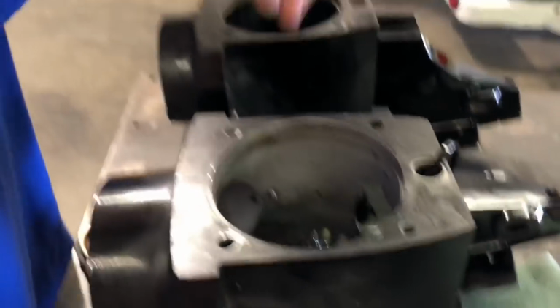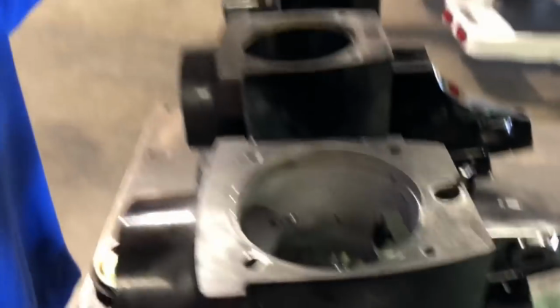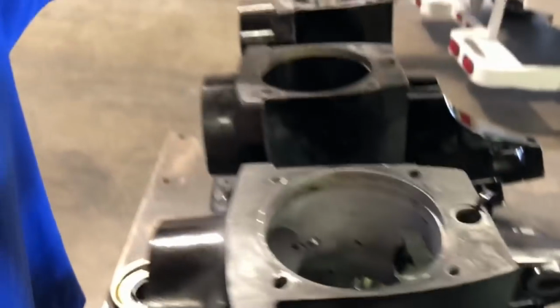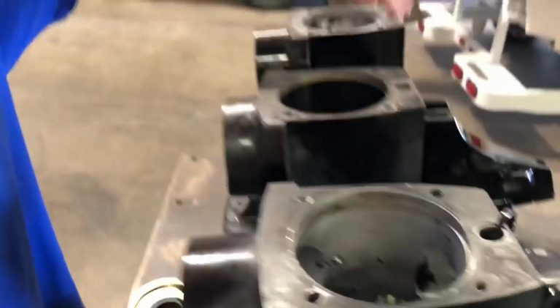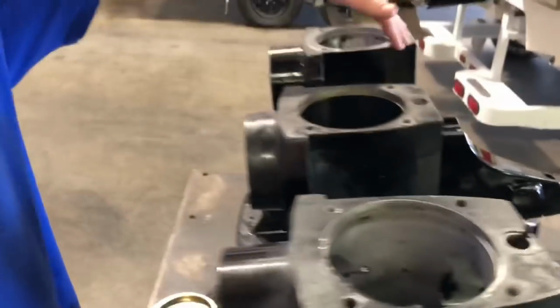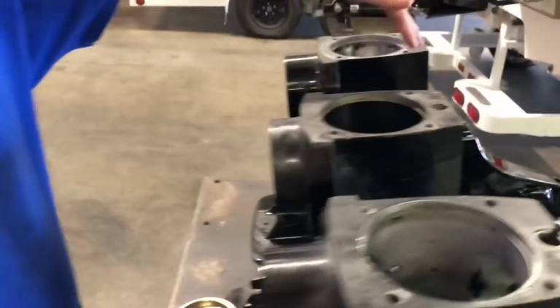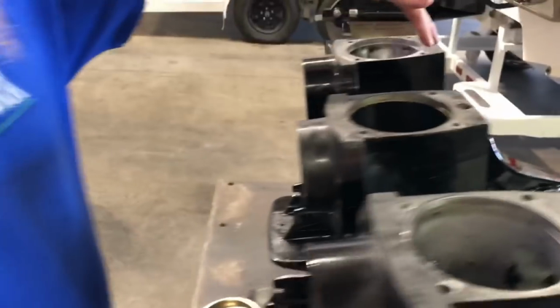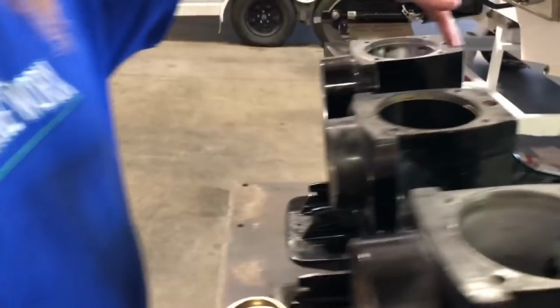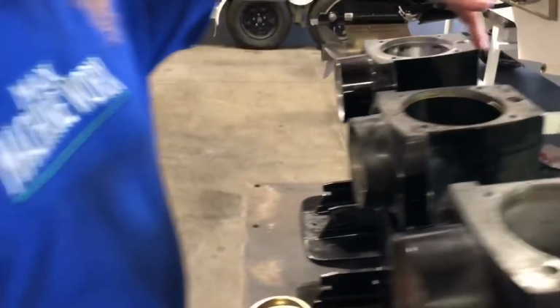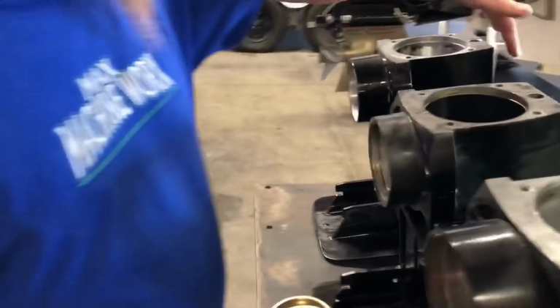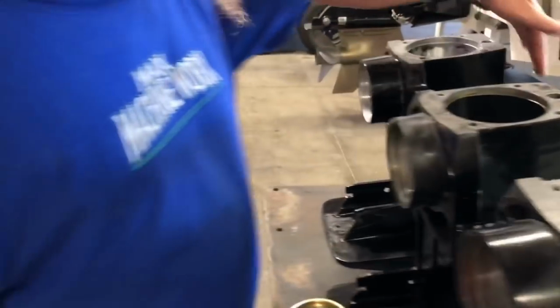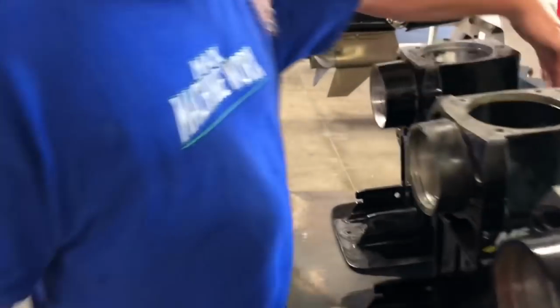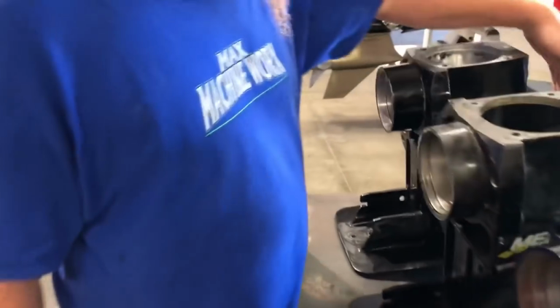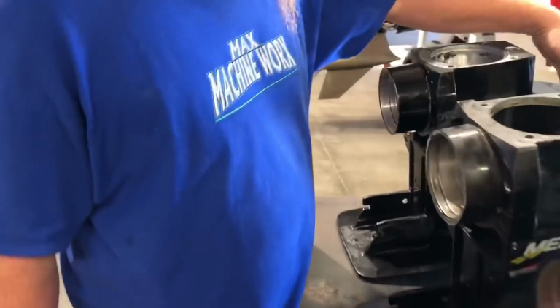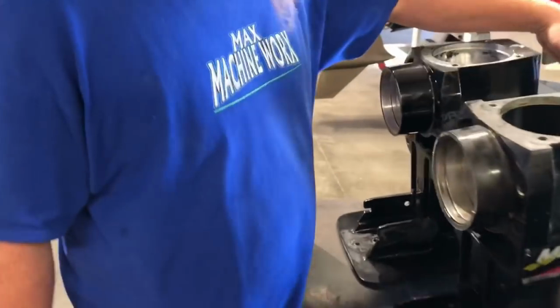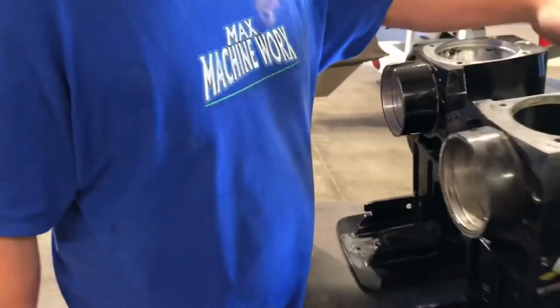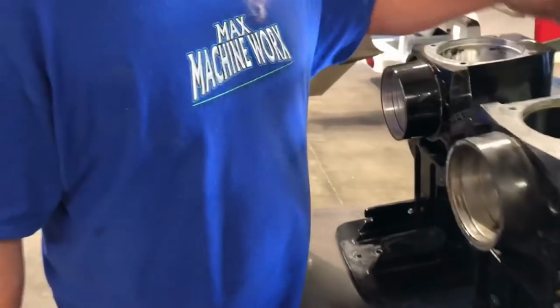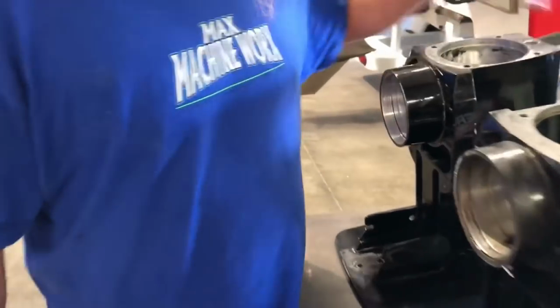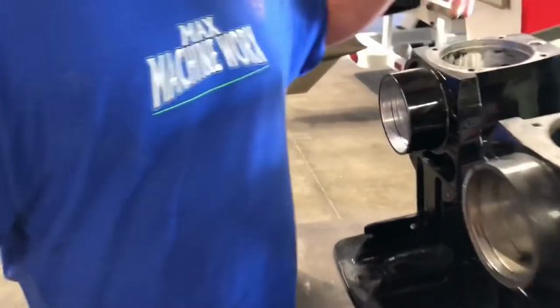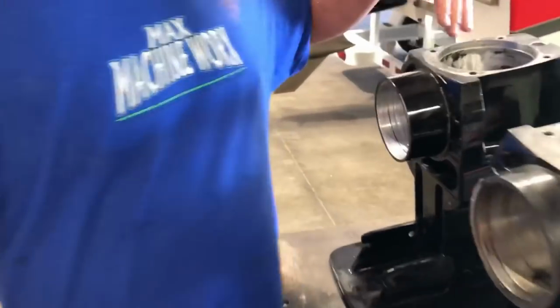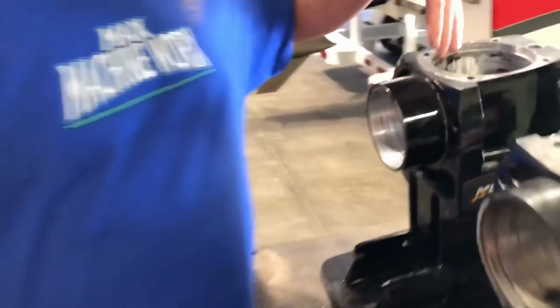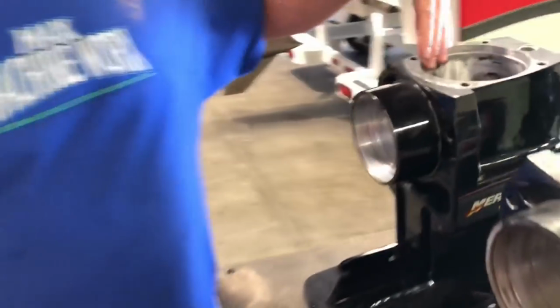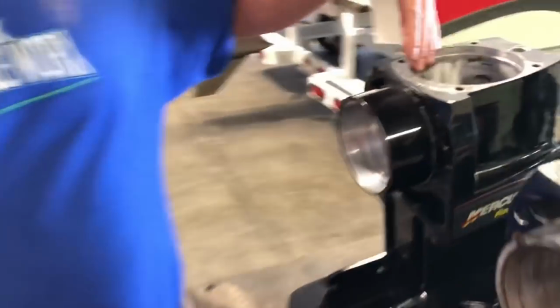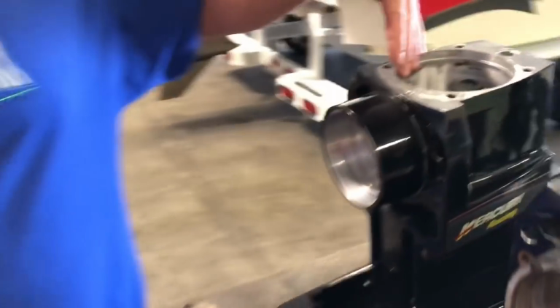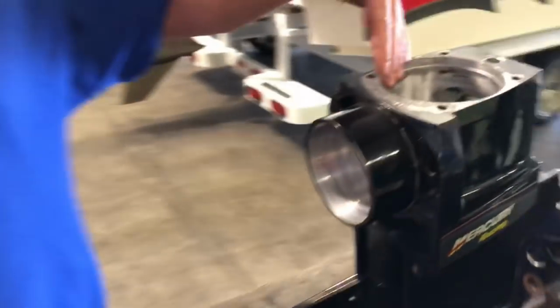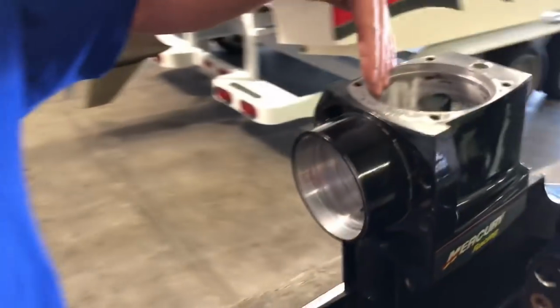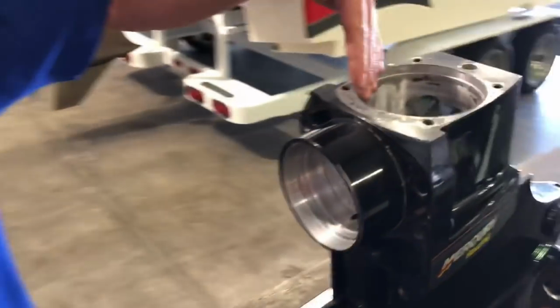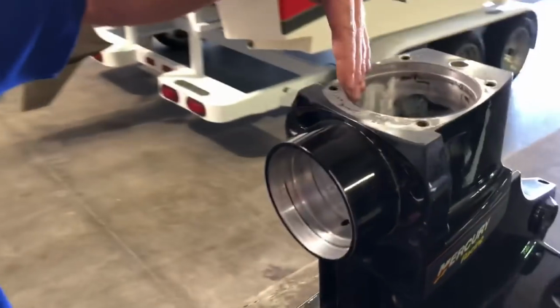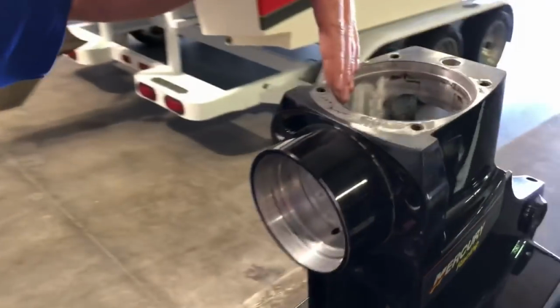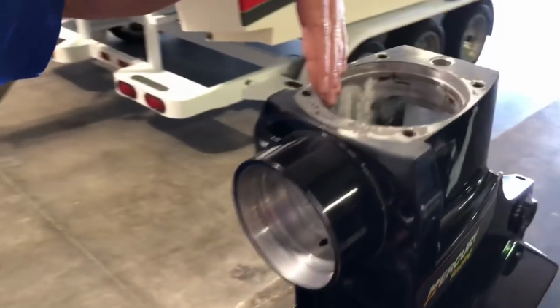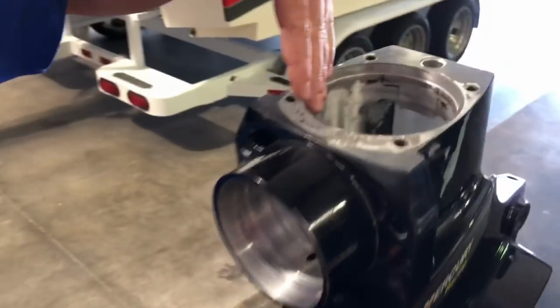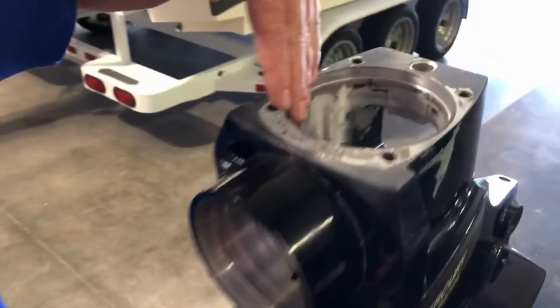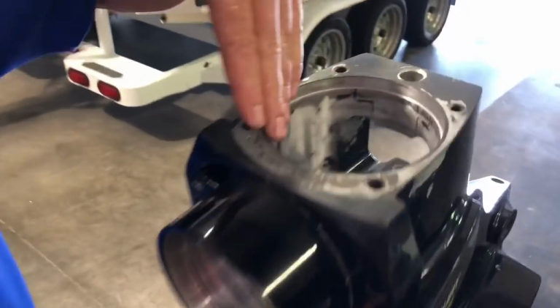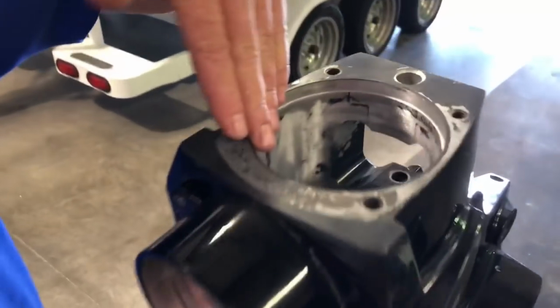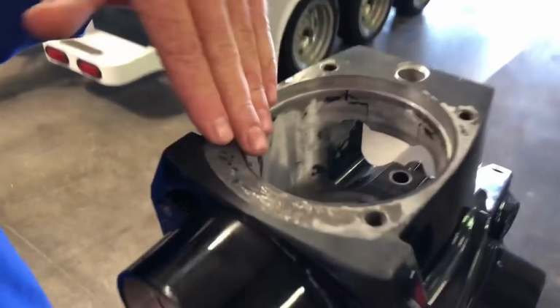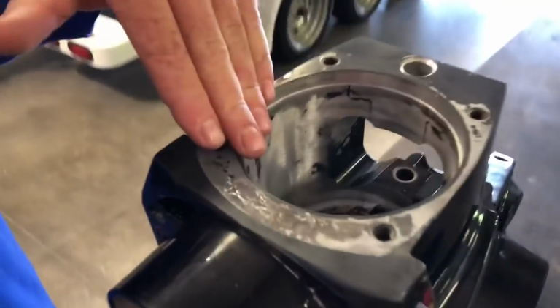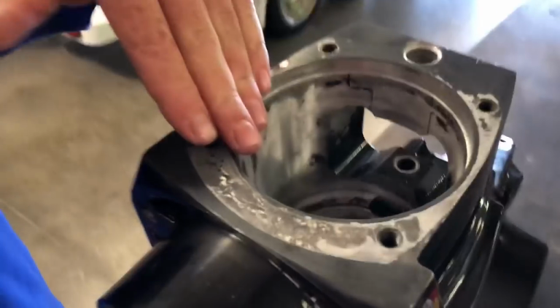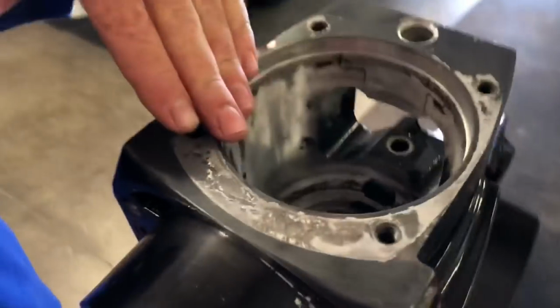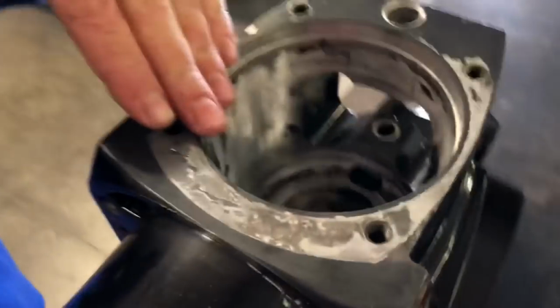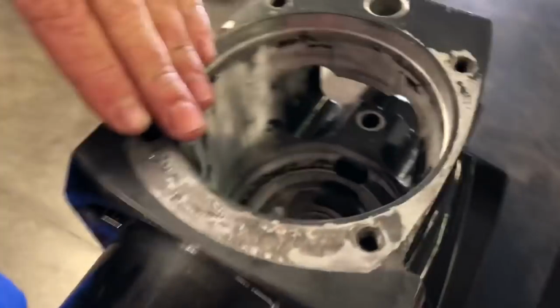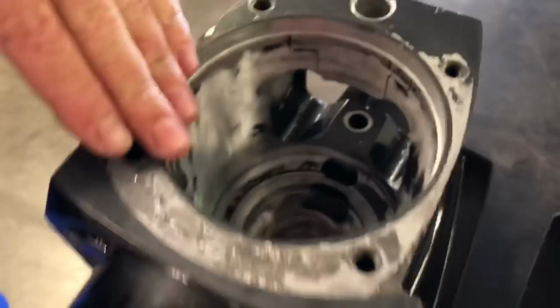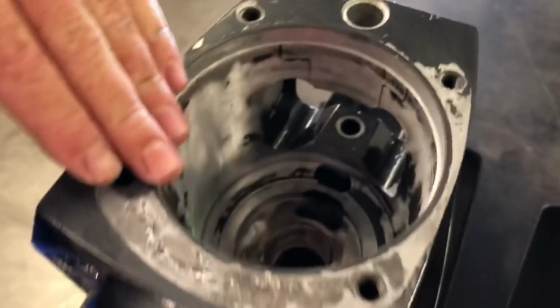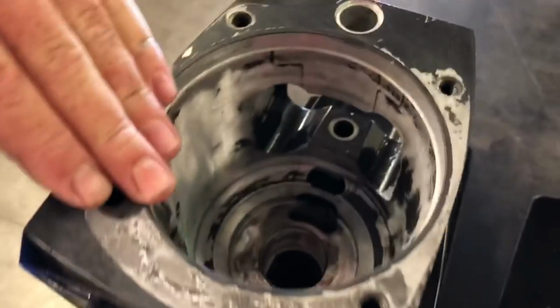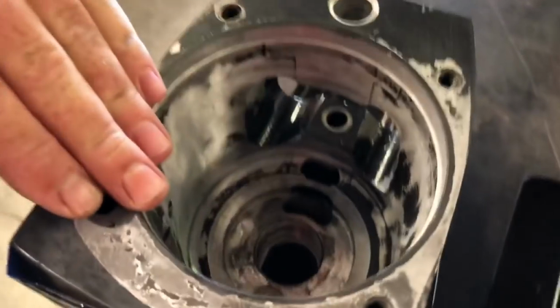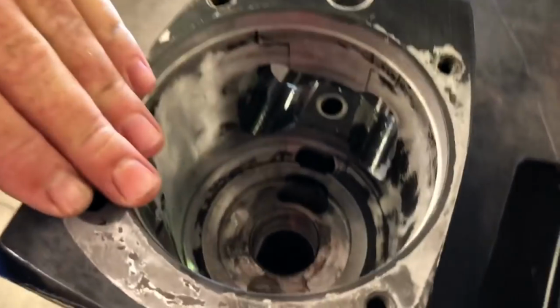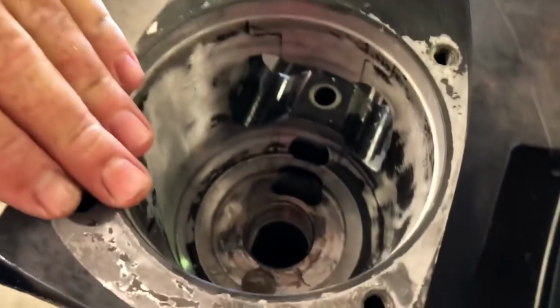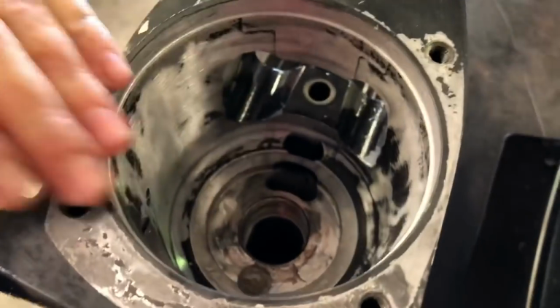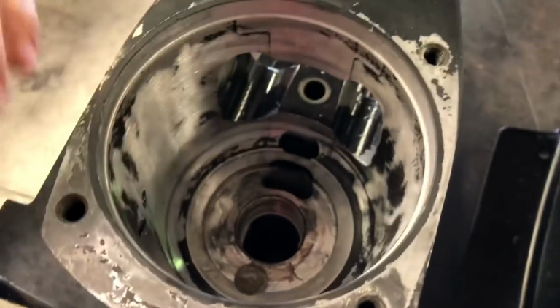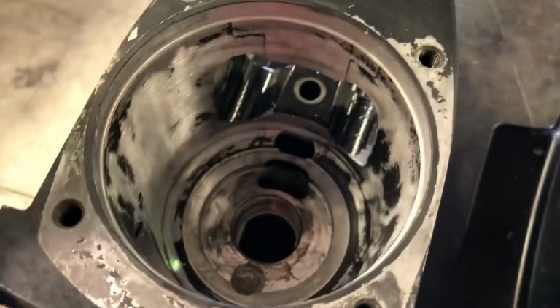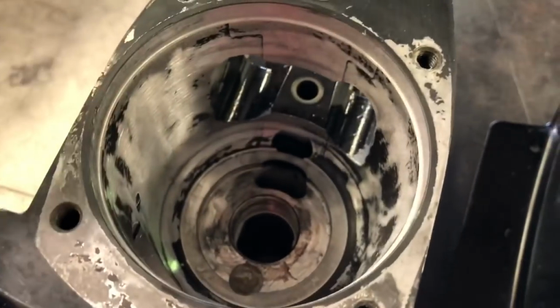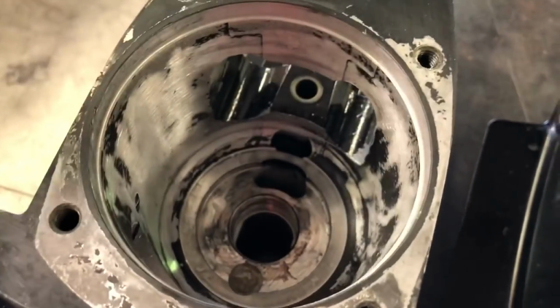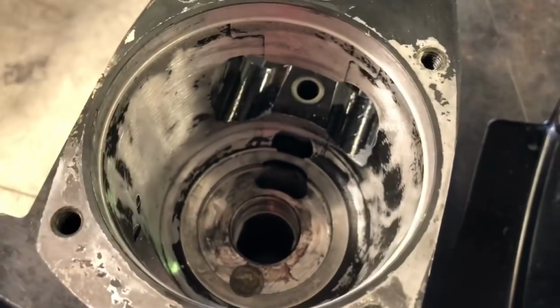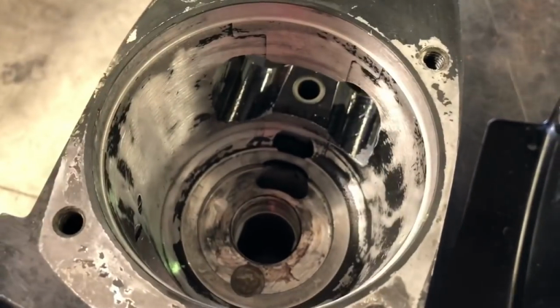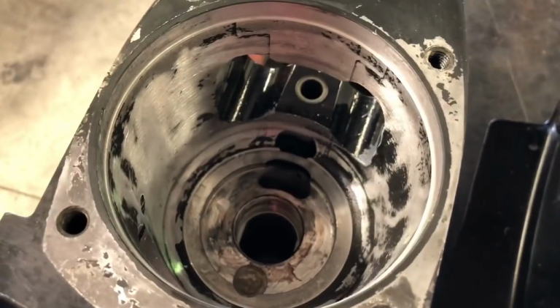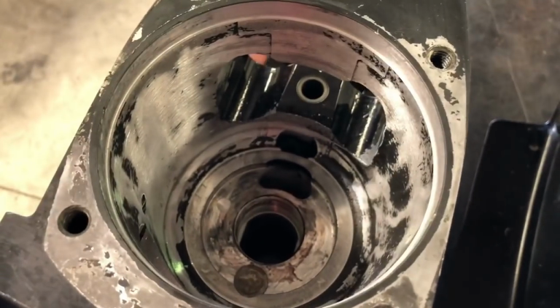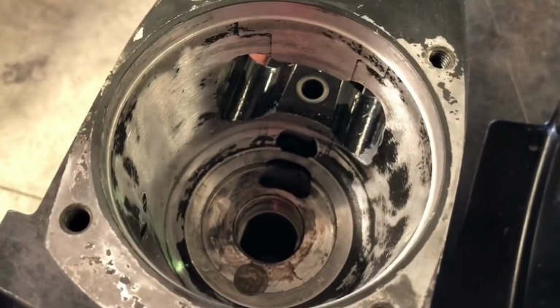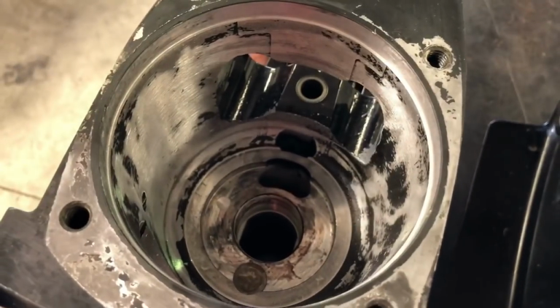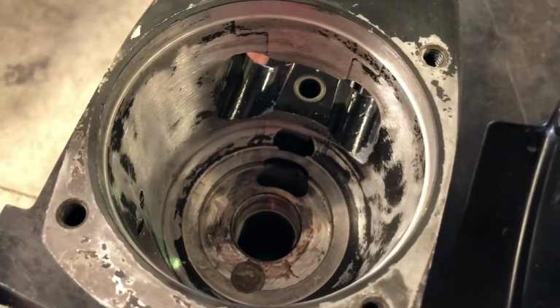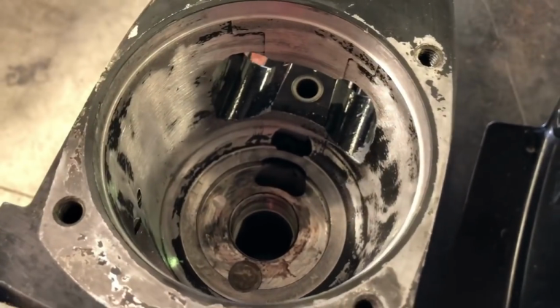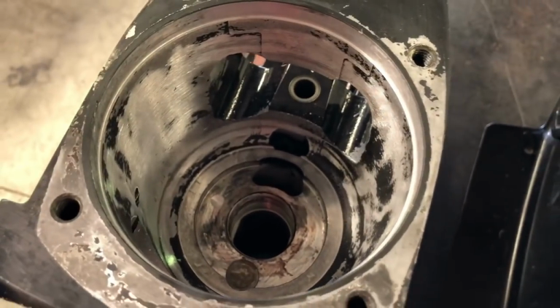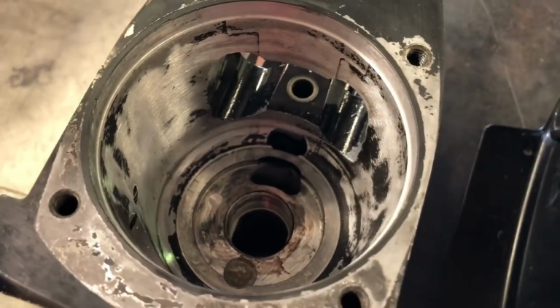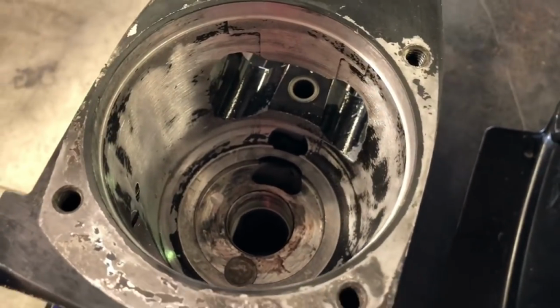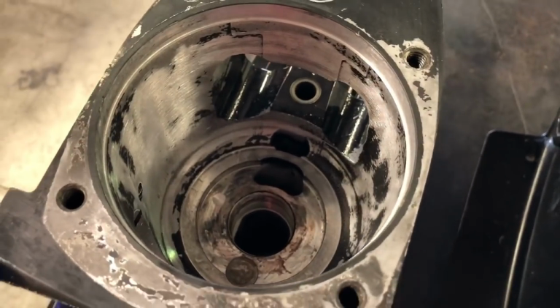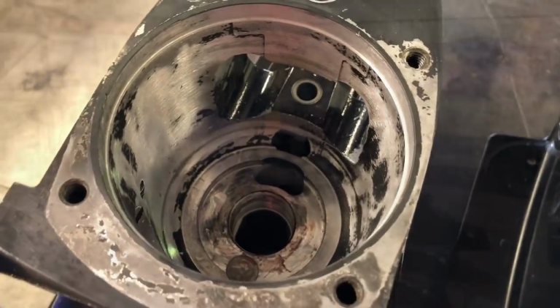Late style, same thing — screw-in steel tower, just a swept-back style case.